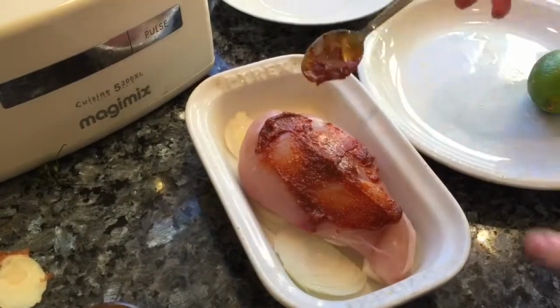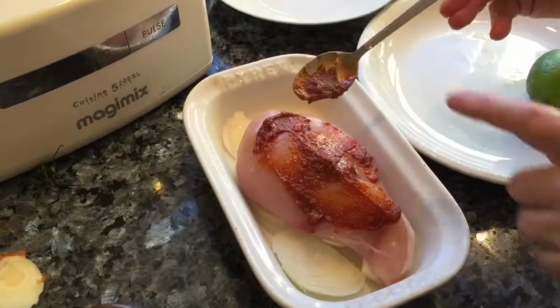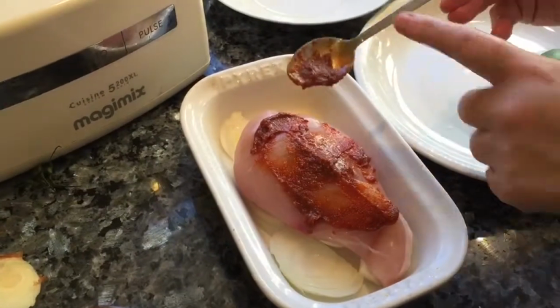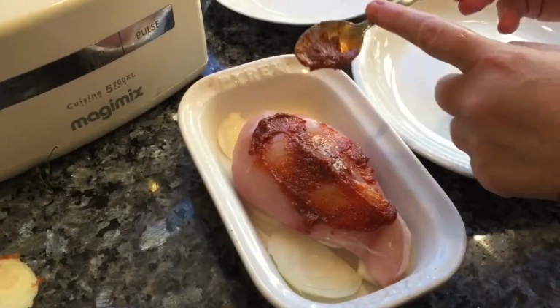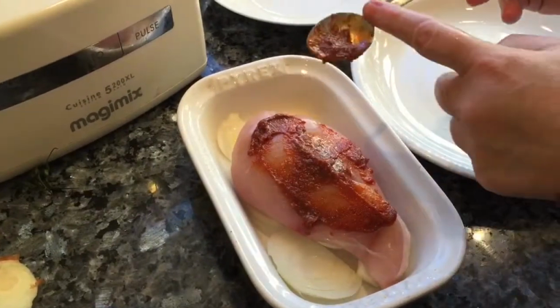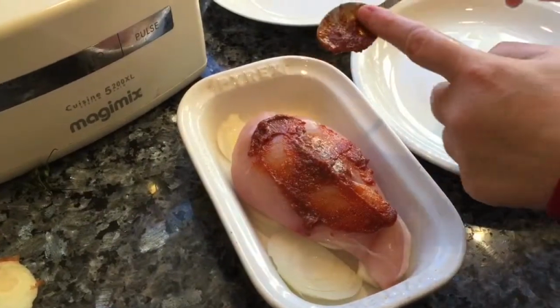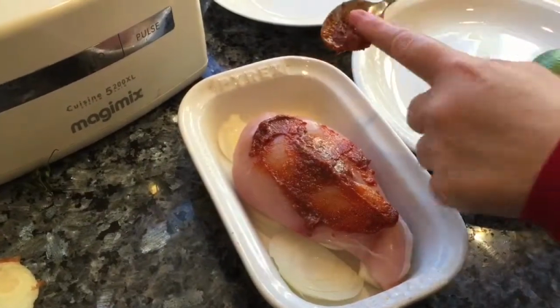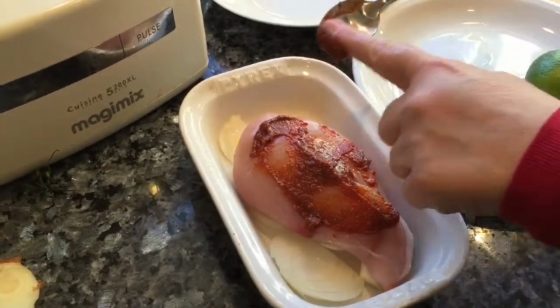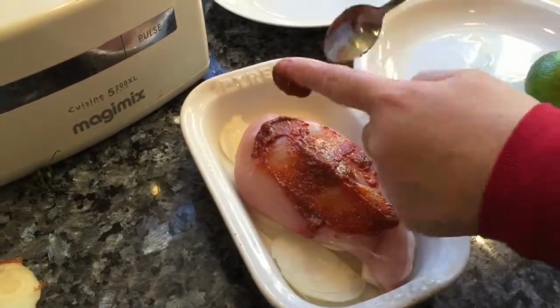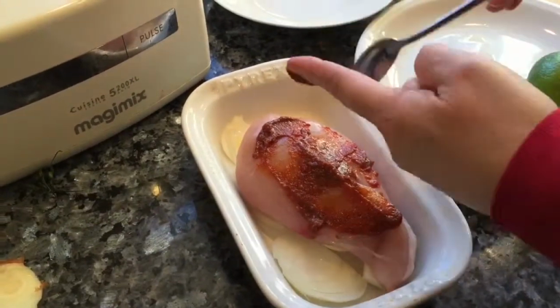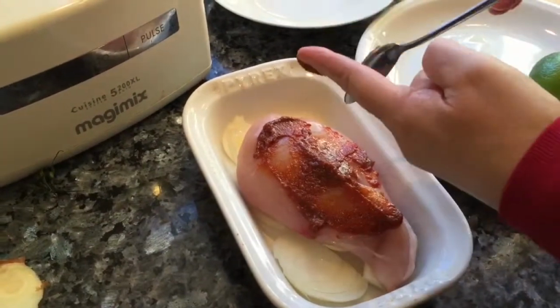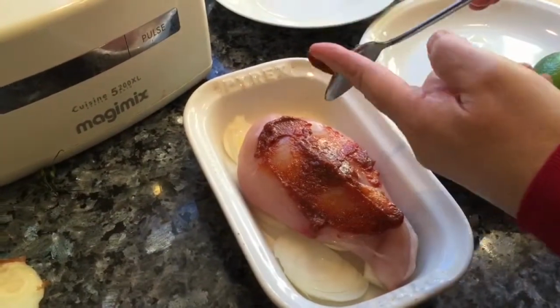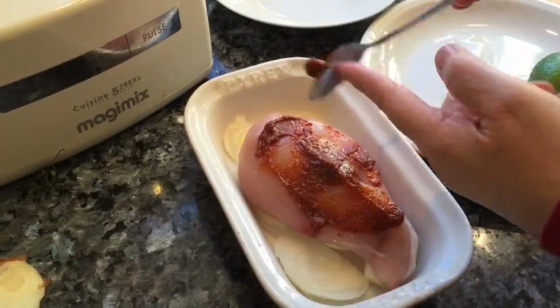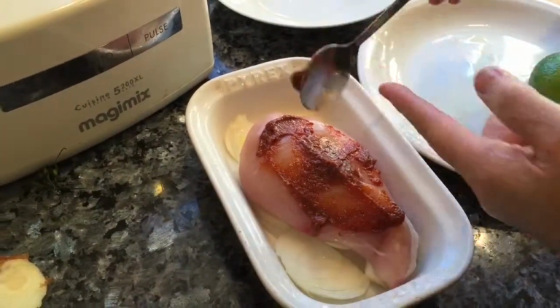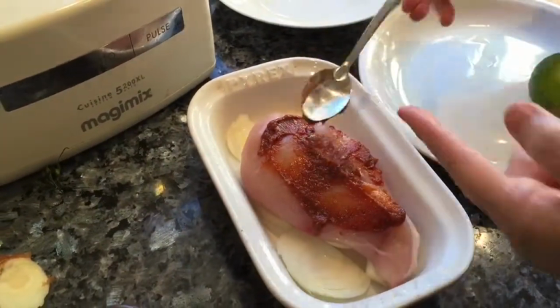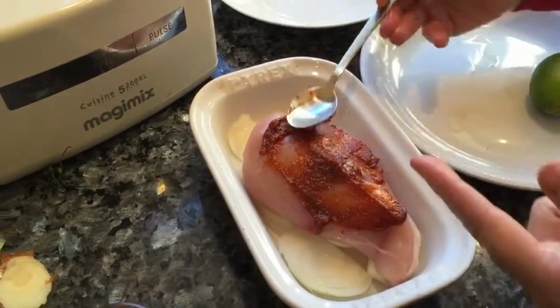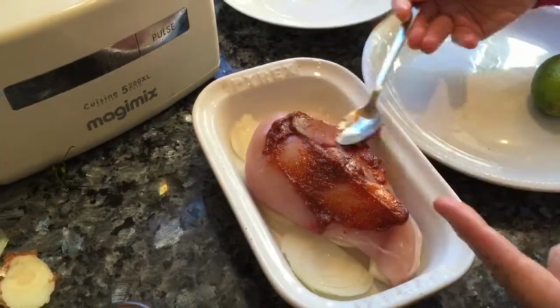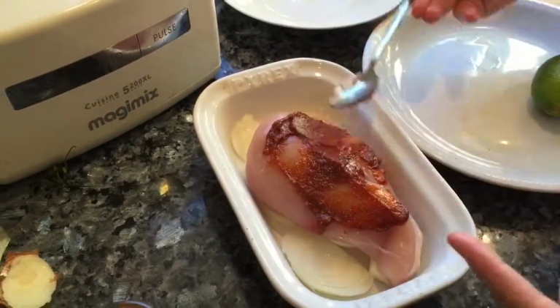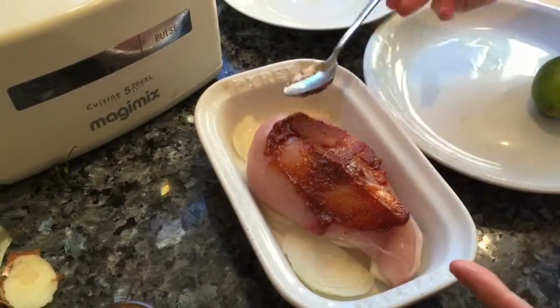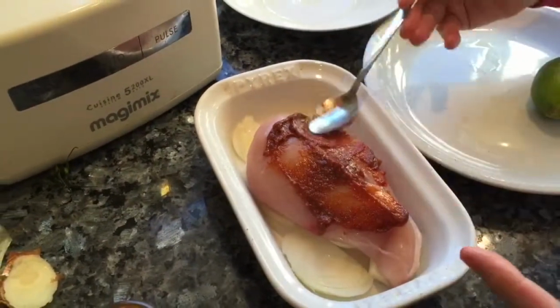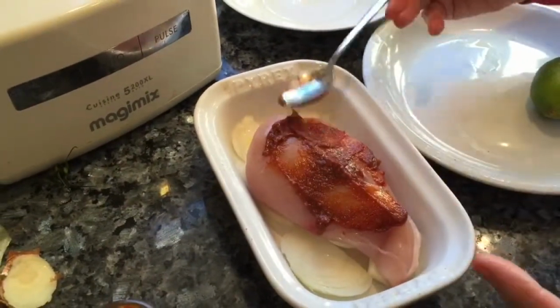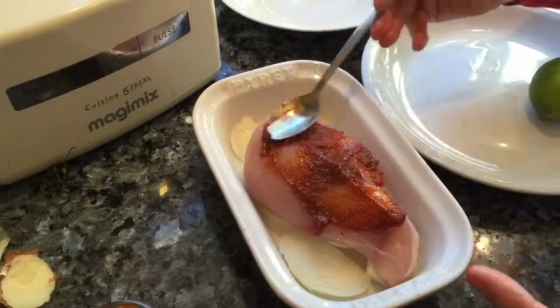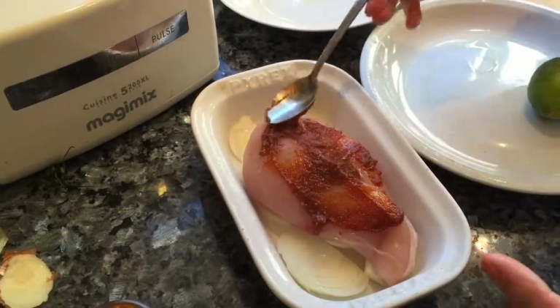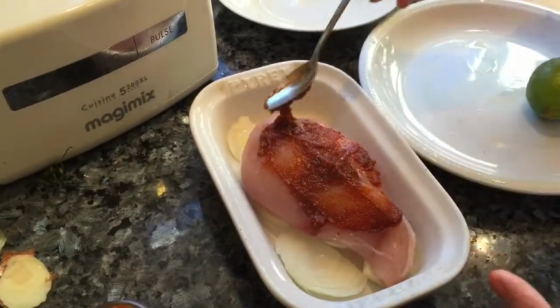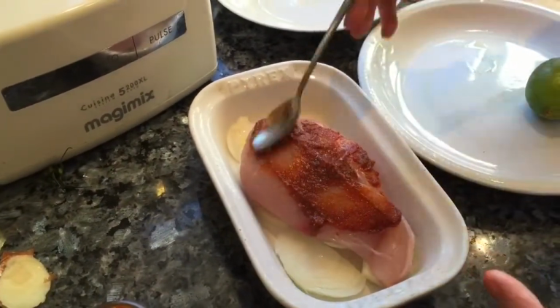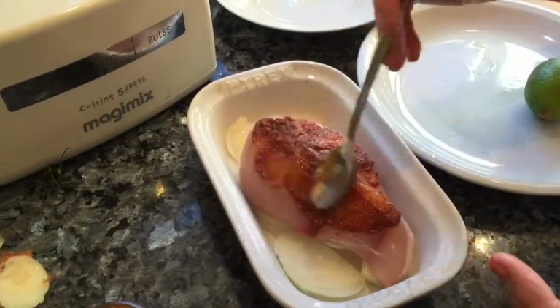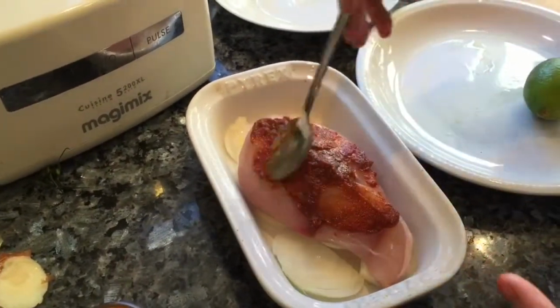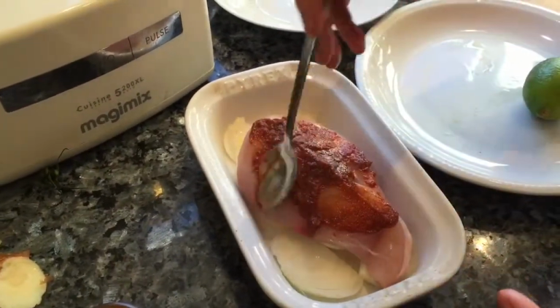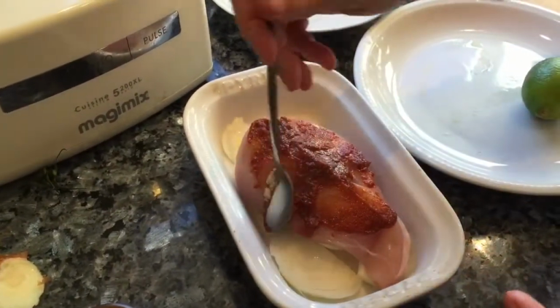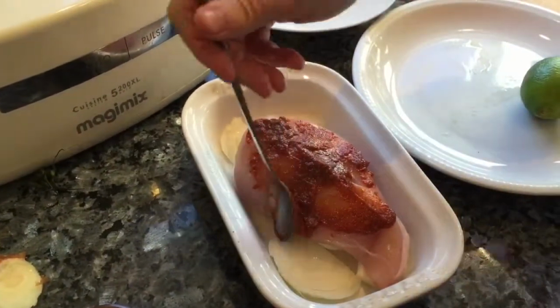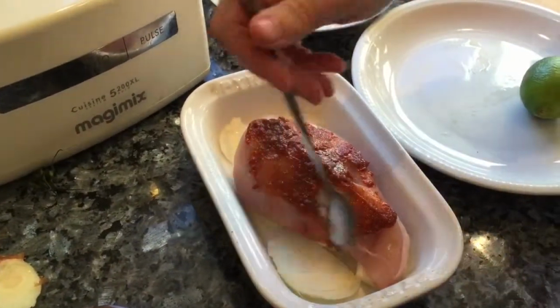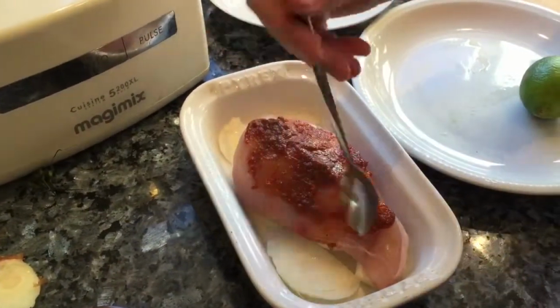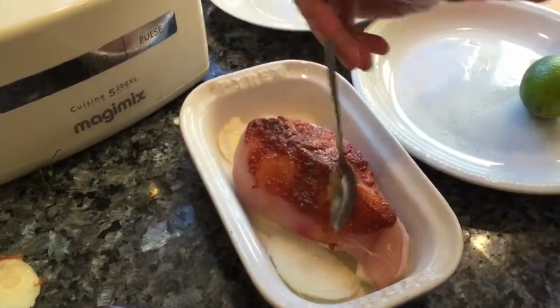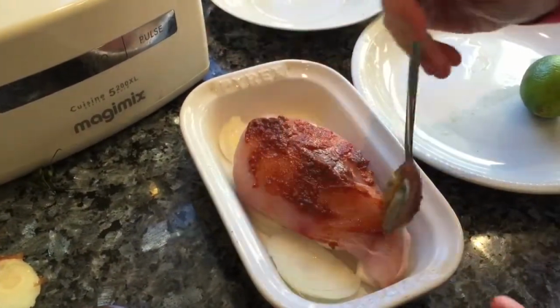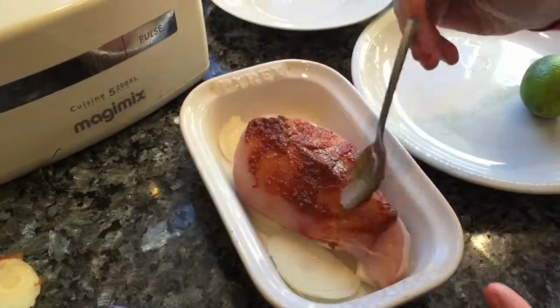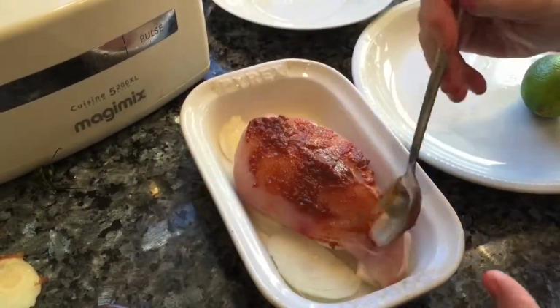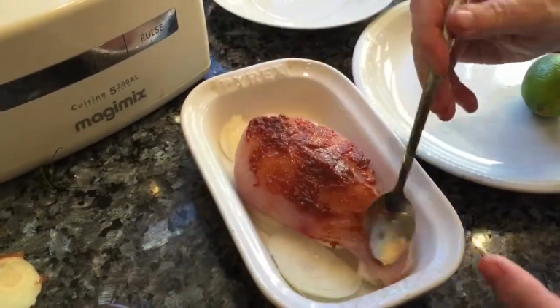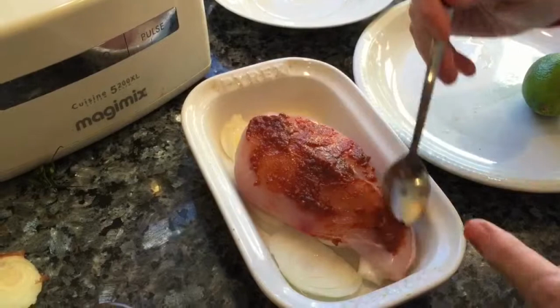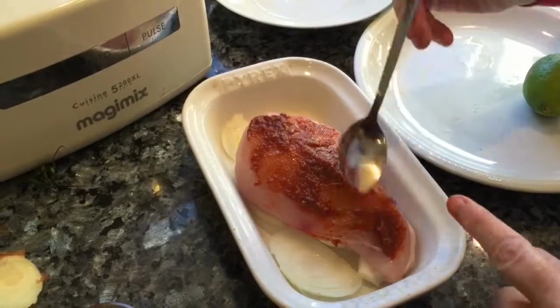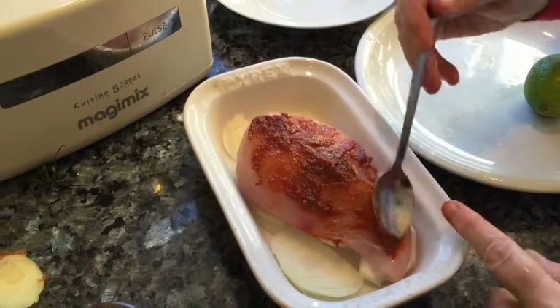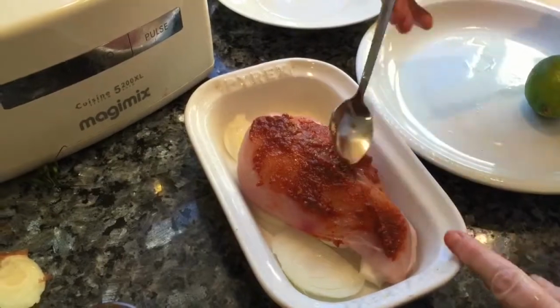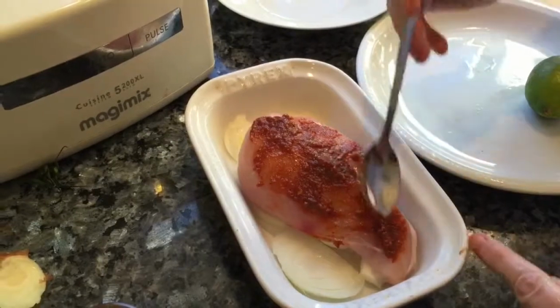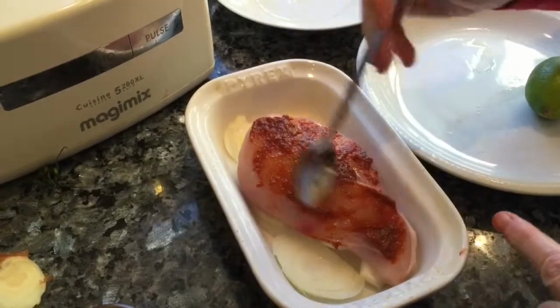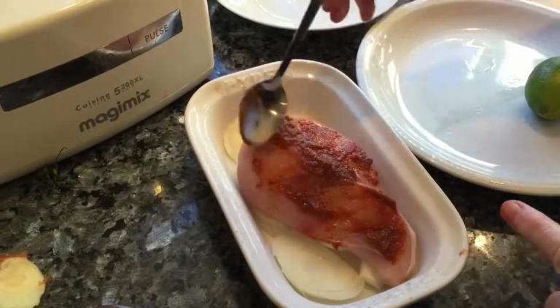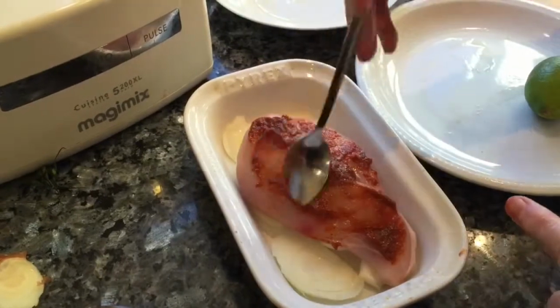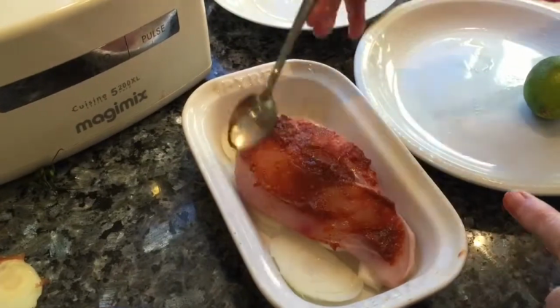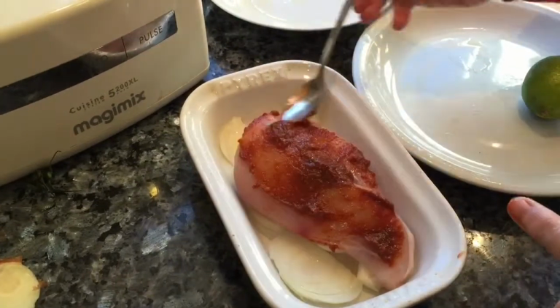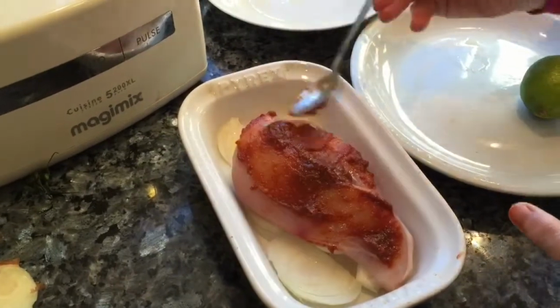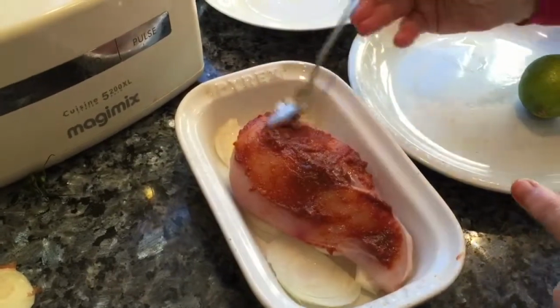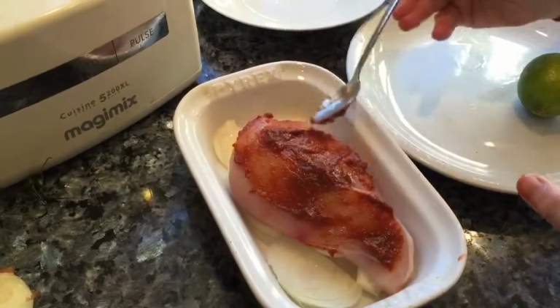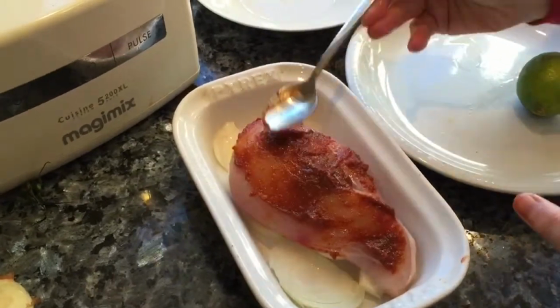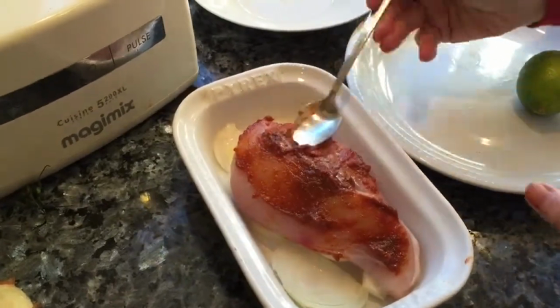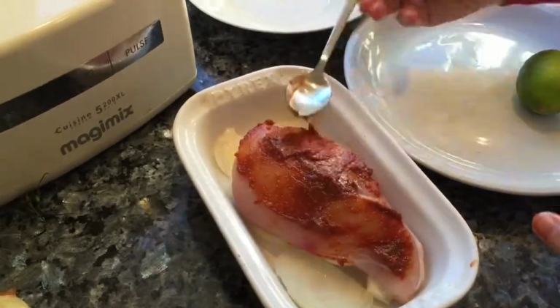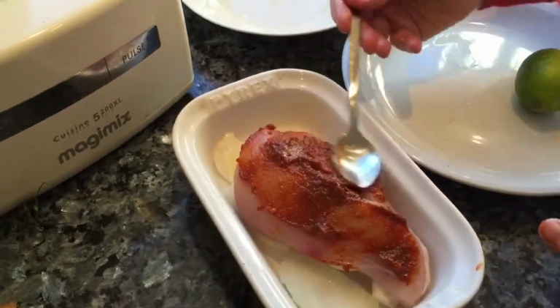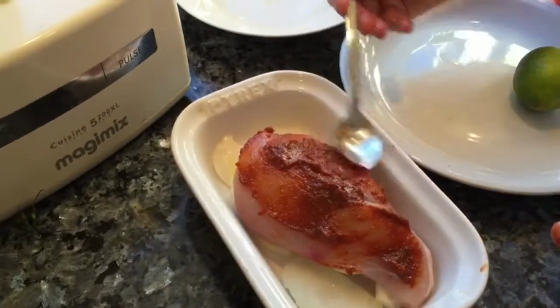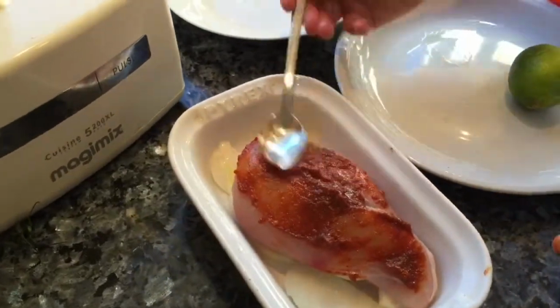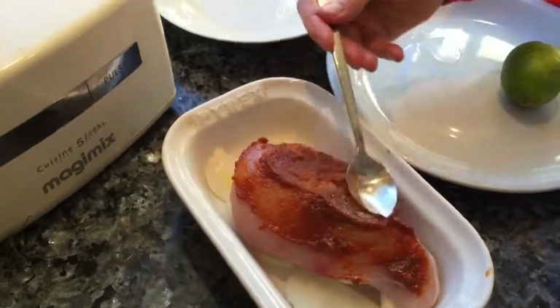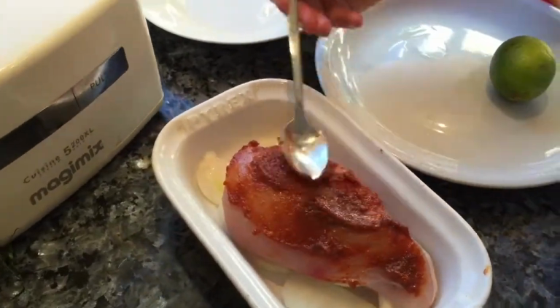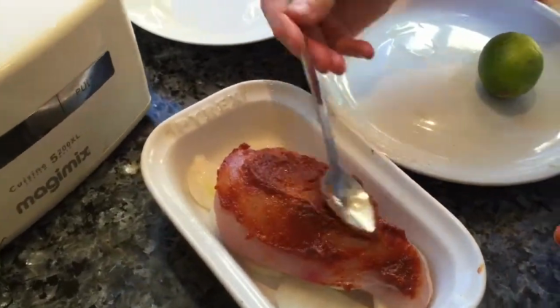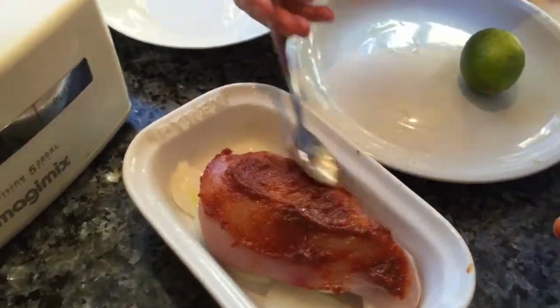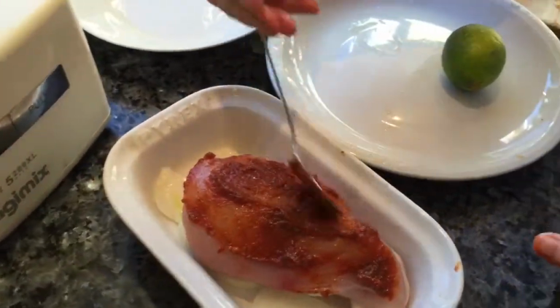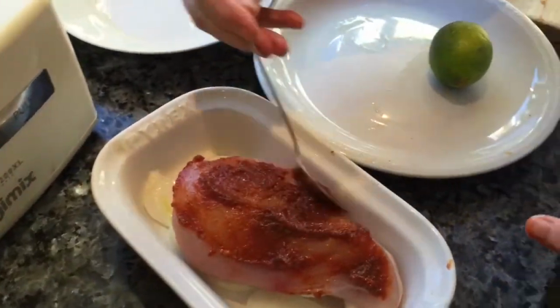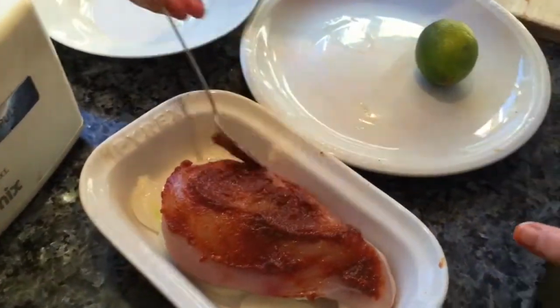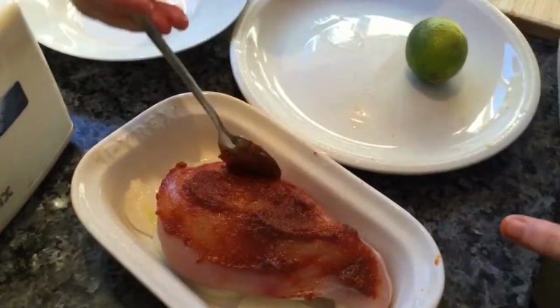You could use anything — you could use mustard if you want to go that flavour route. But I think this harissa is going to work really well with the tomatoes.